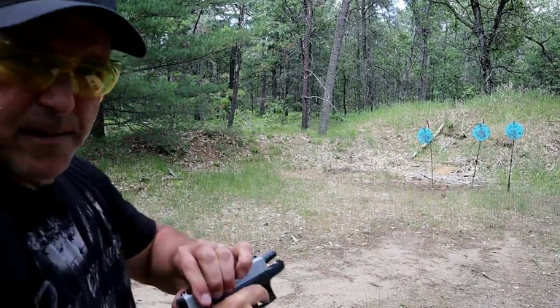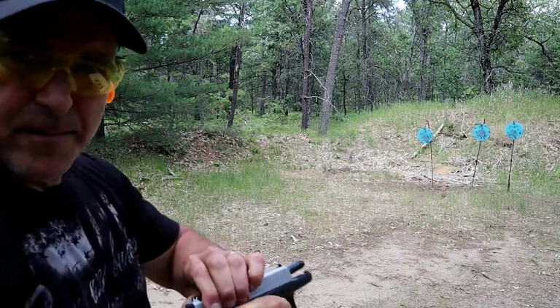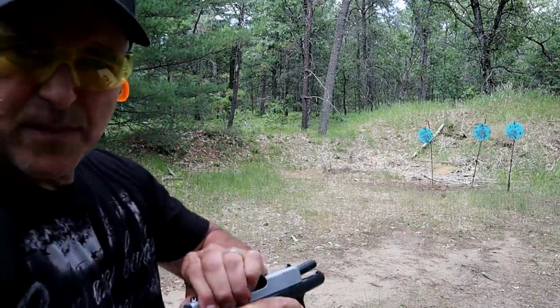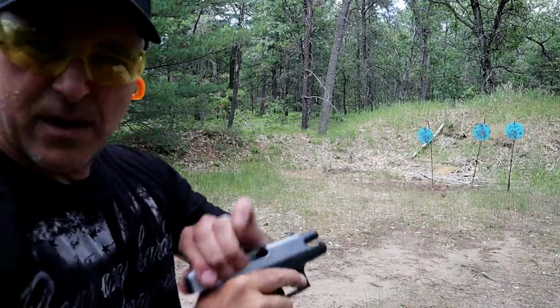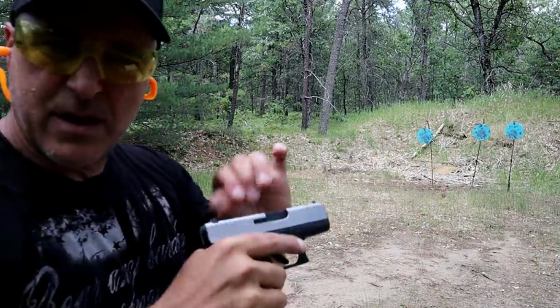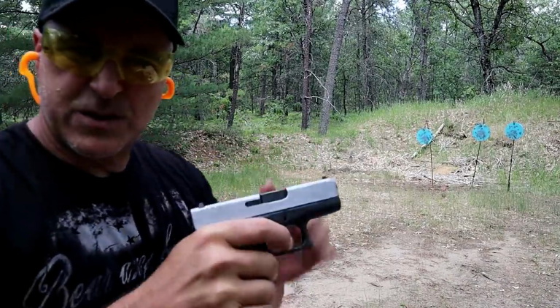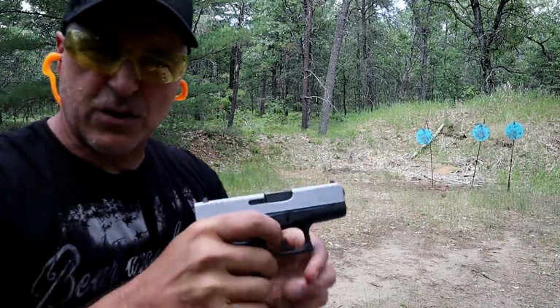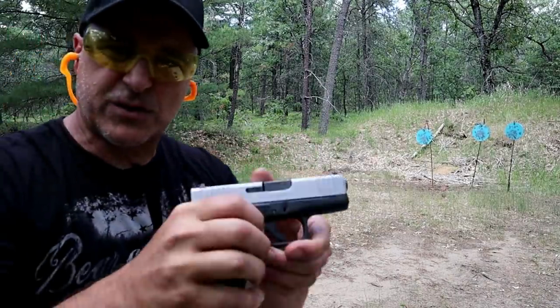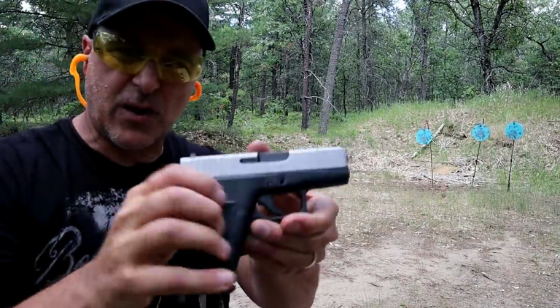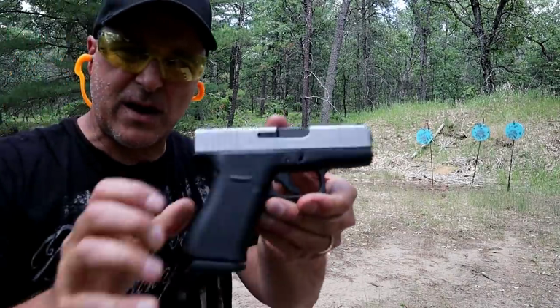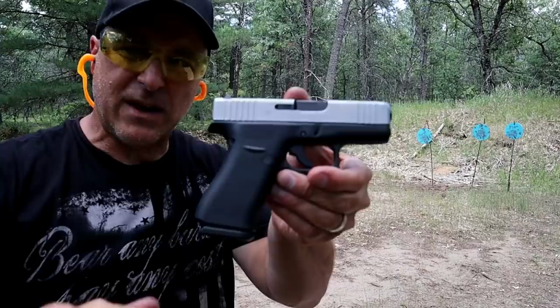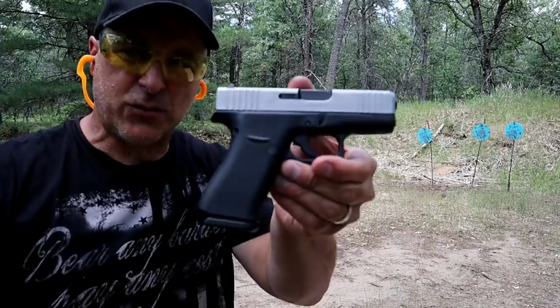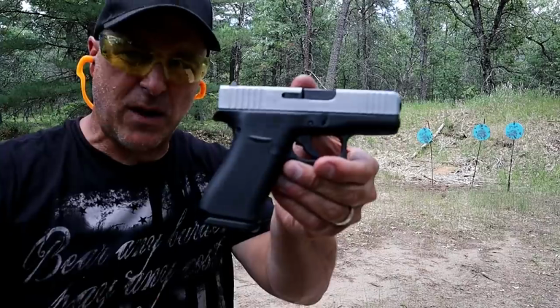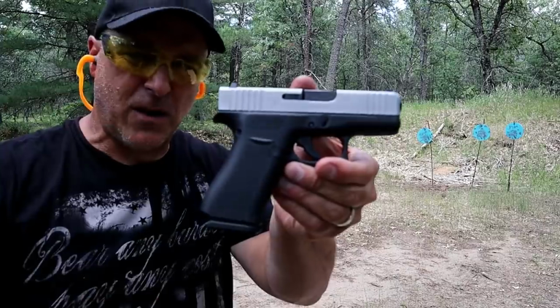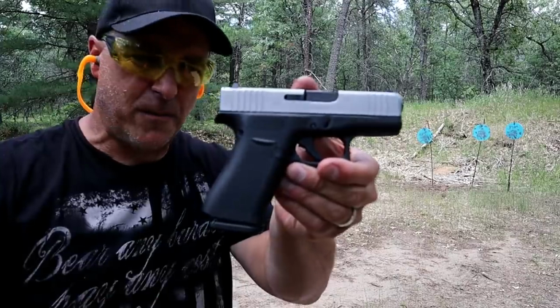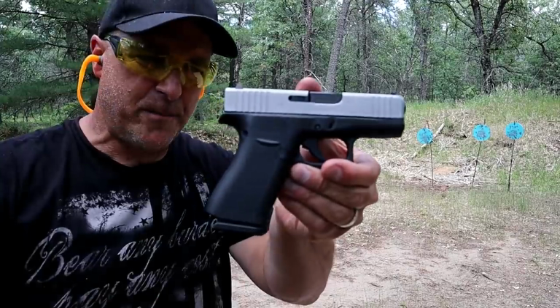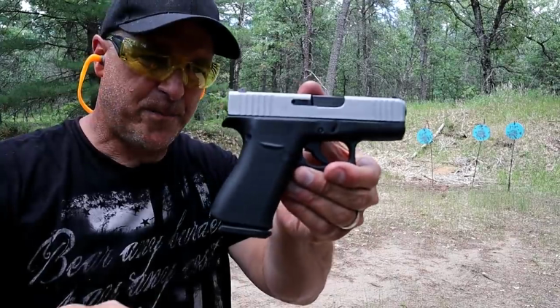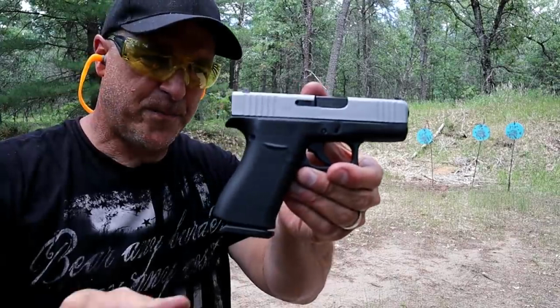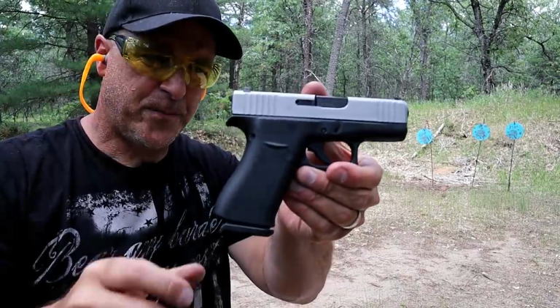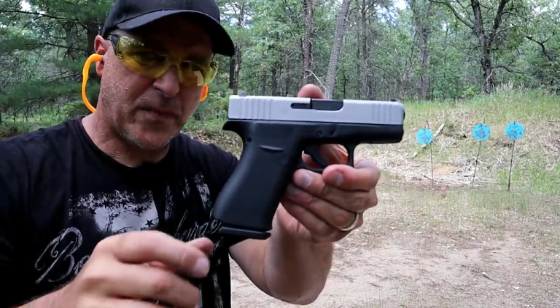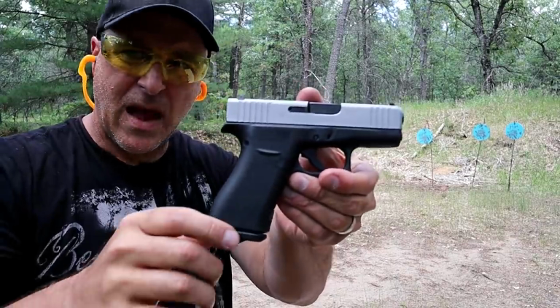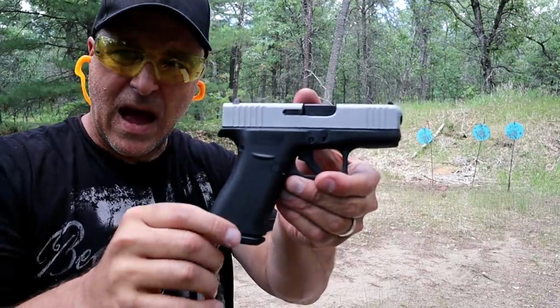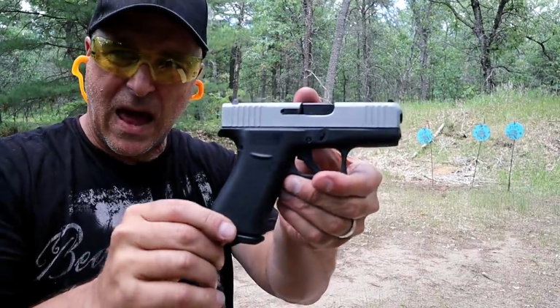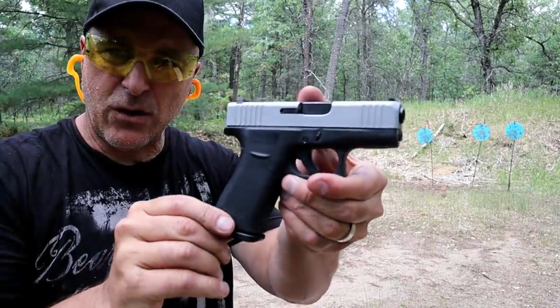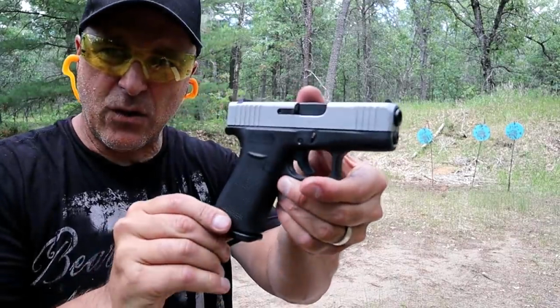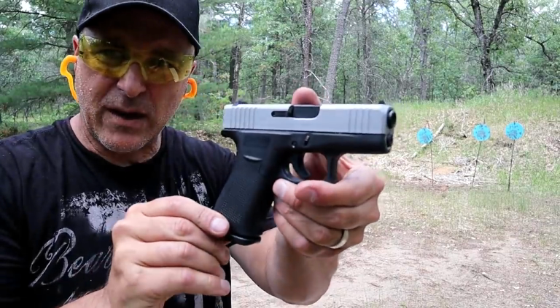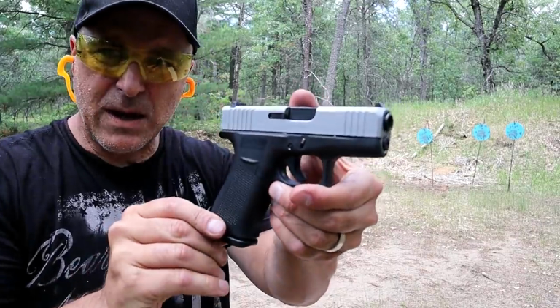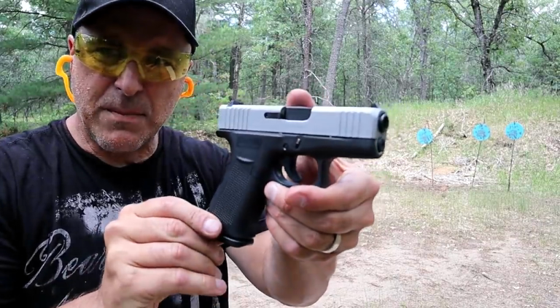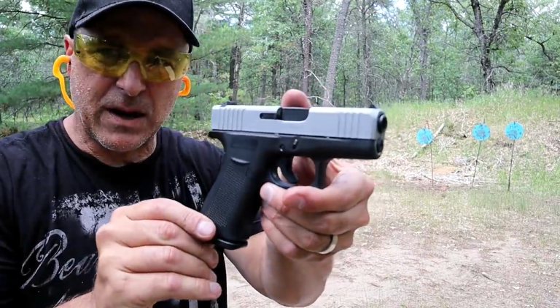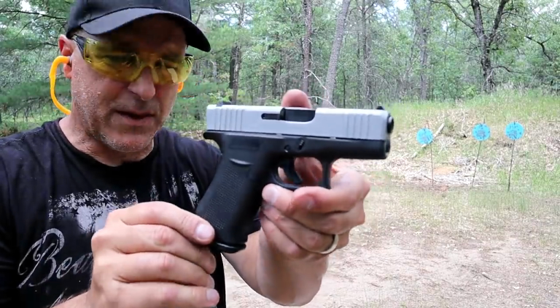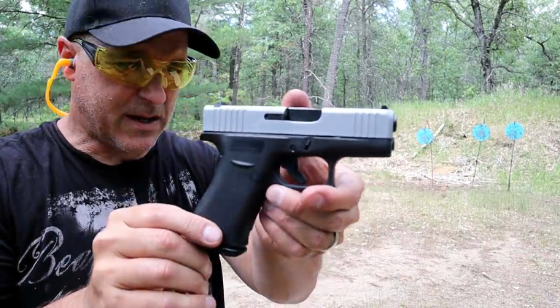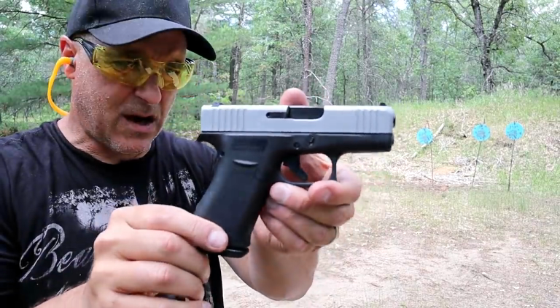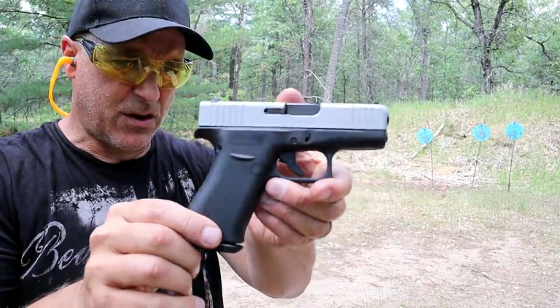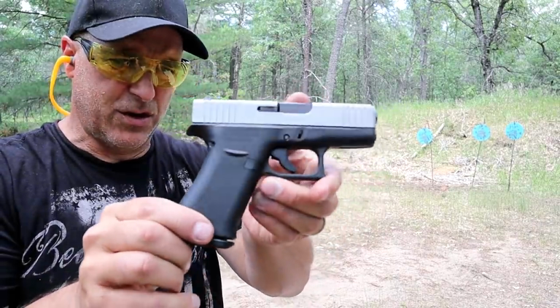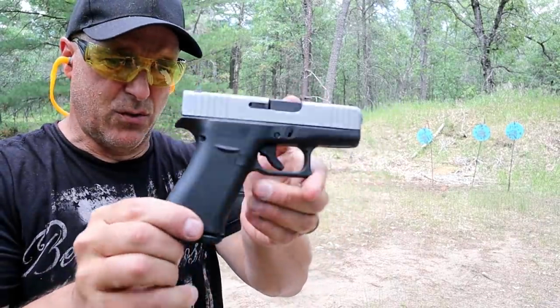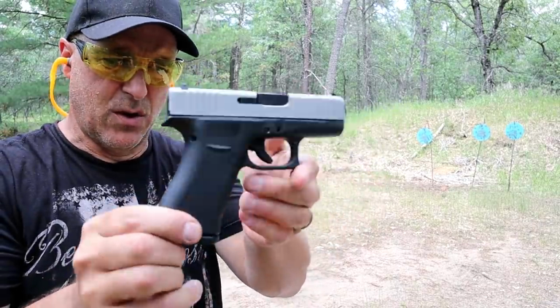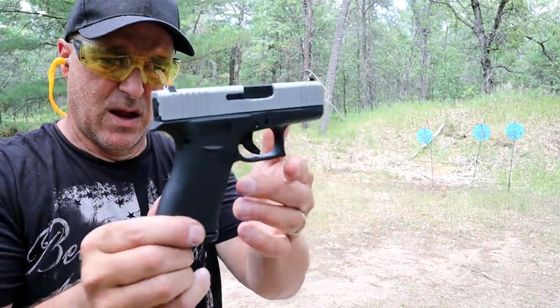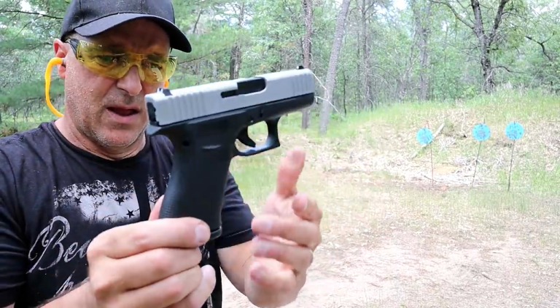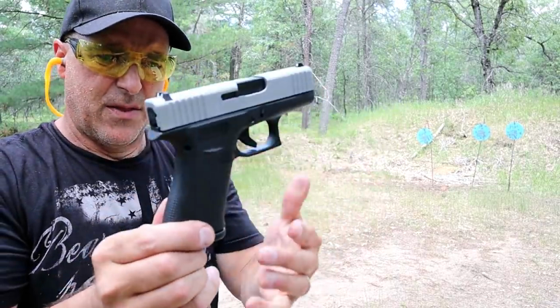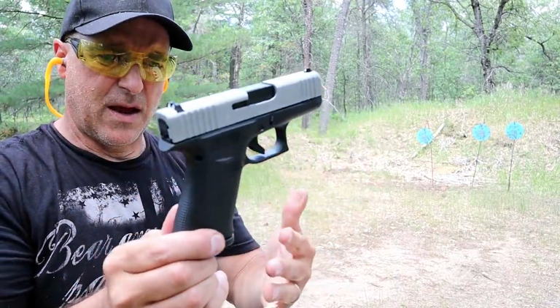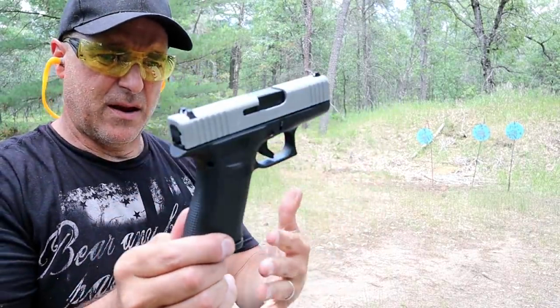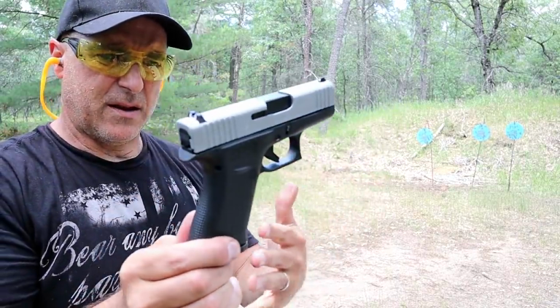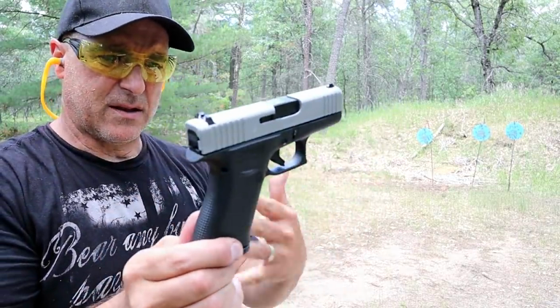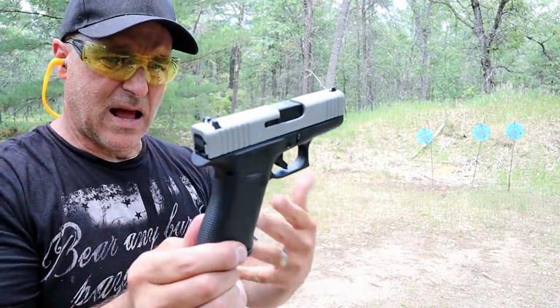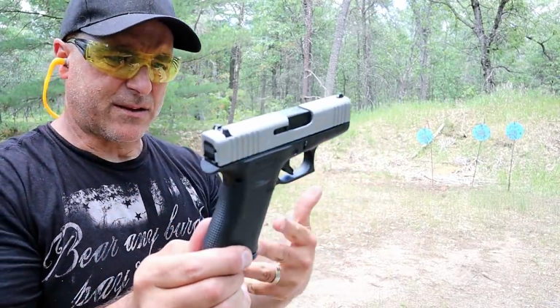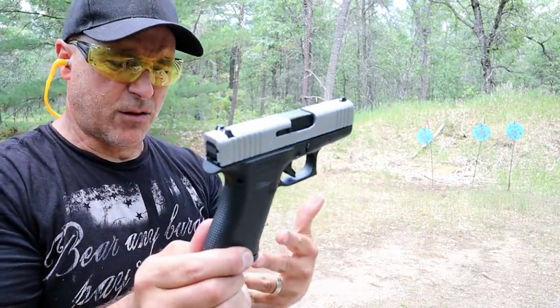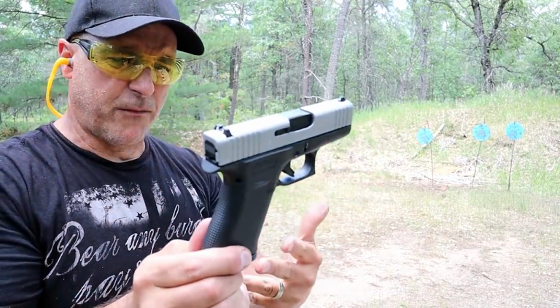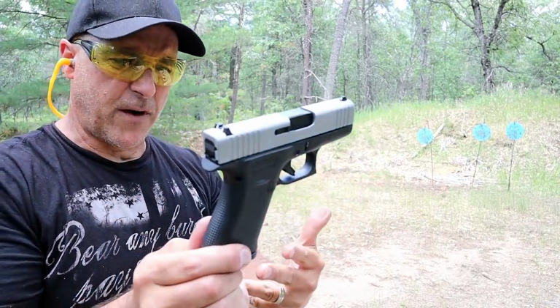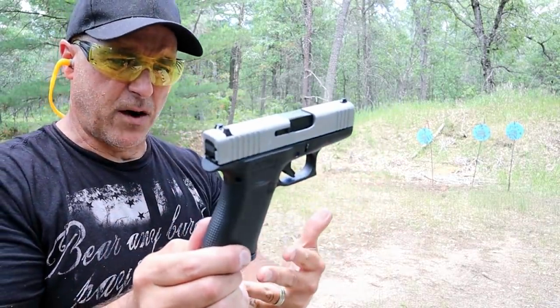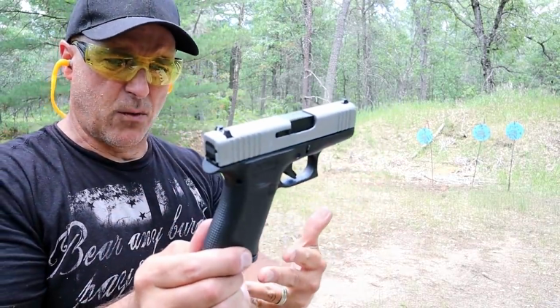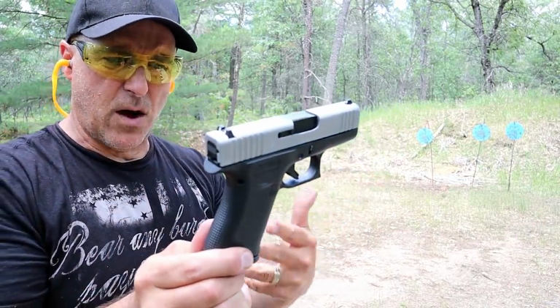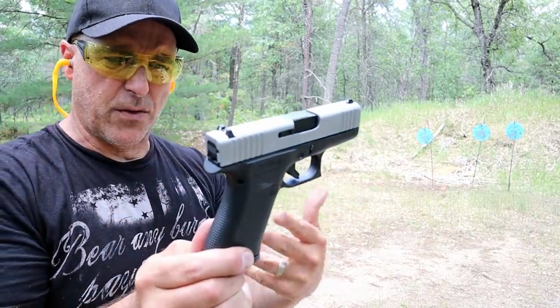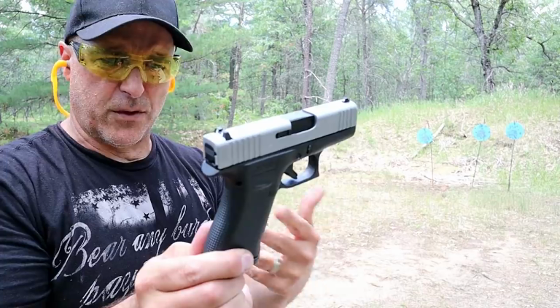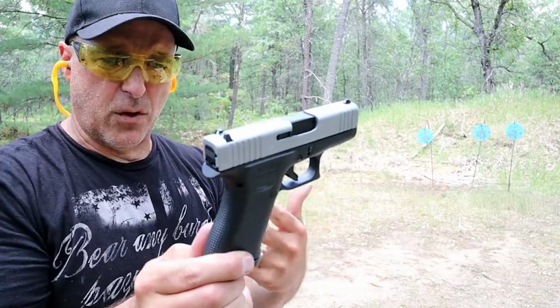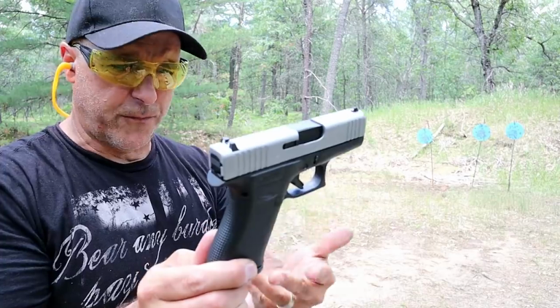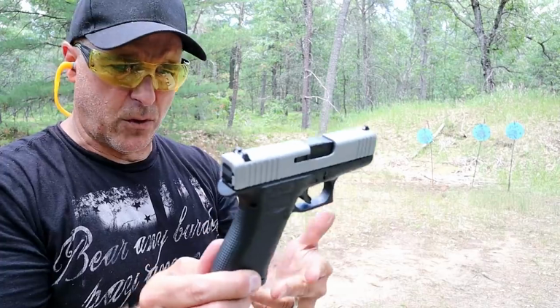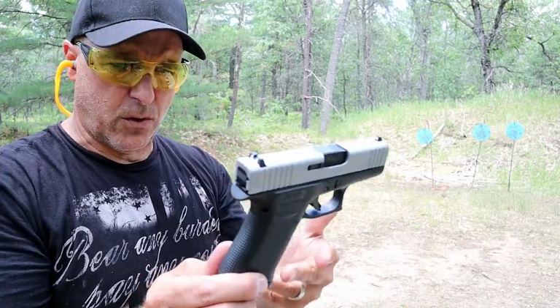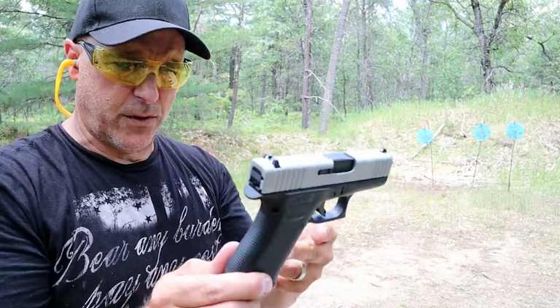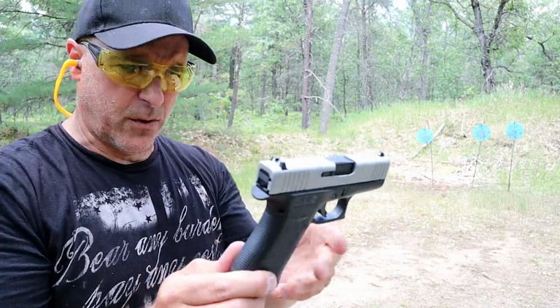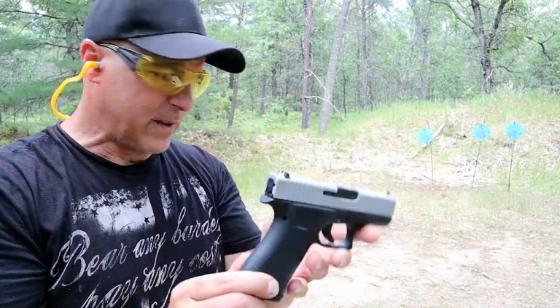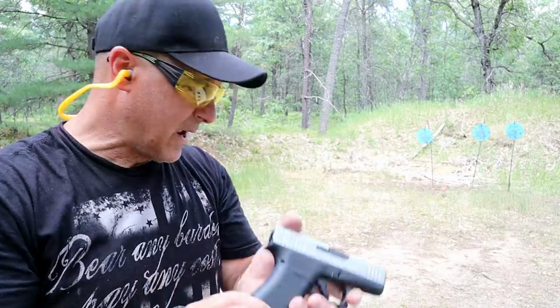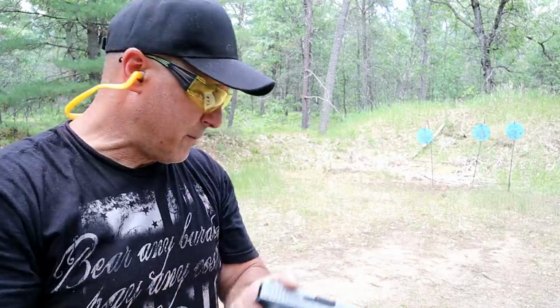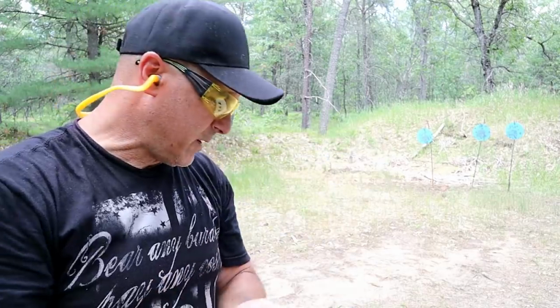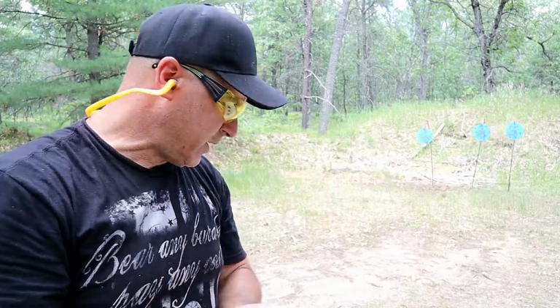And it shoots great as well. I don't know anybody that could argue that Glocks don't fire well — they're known for their reliability.